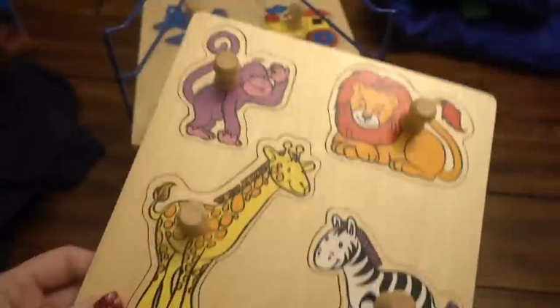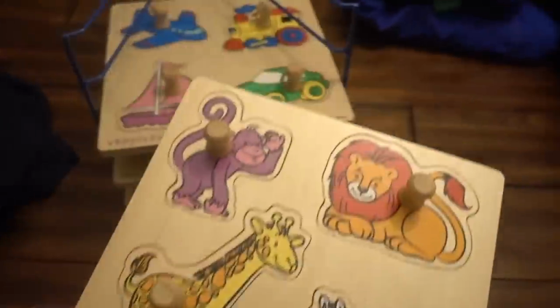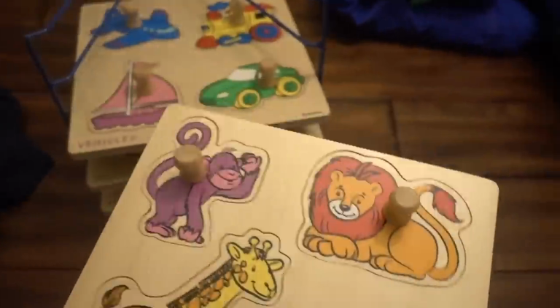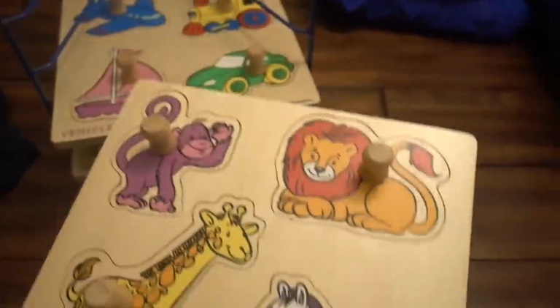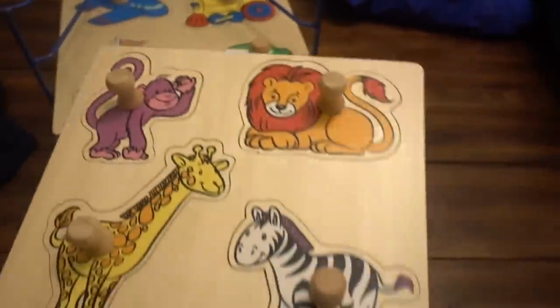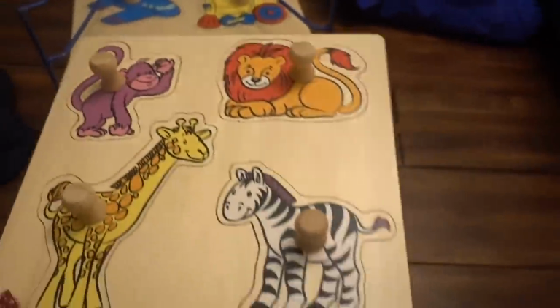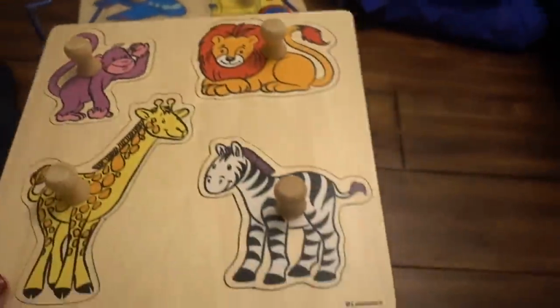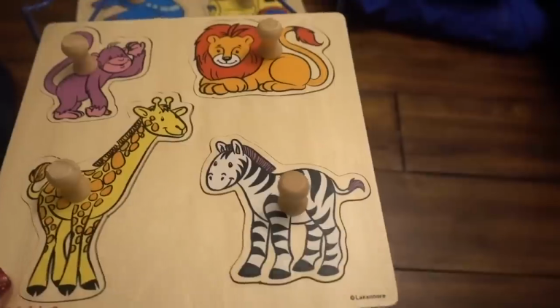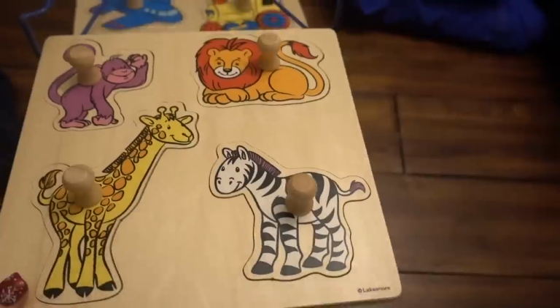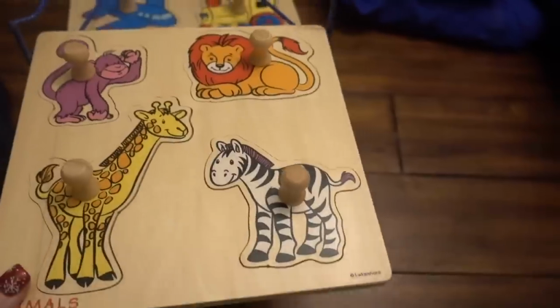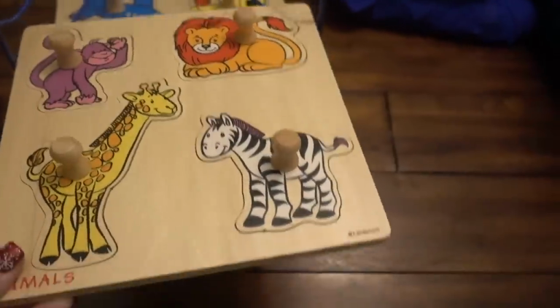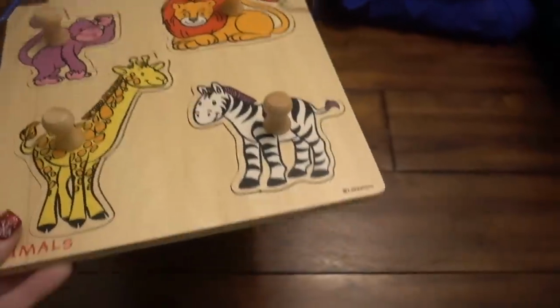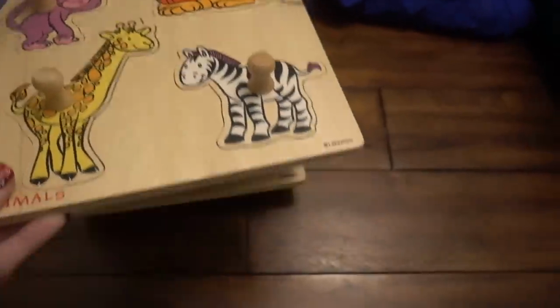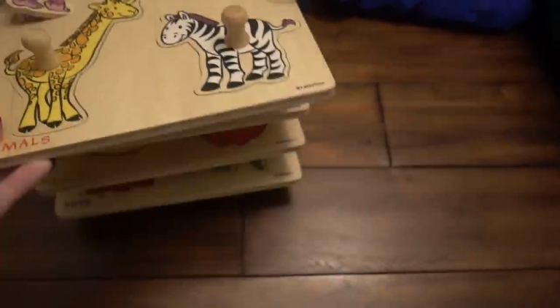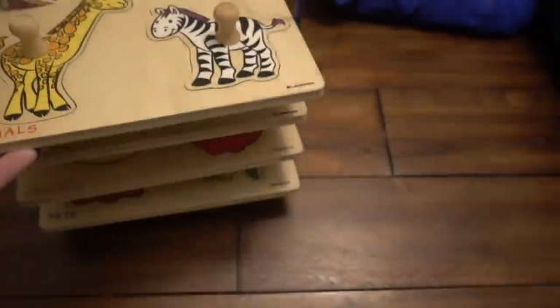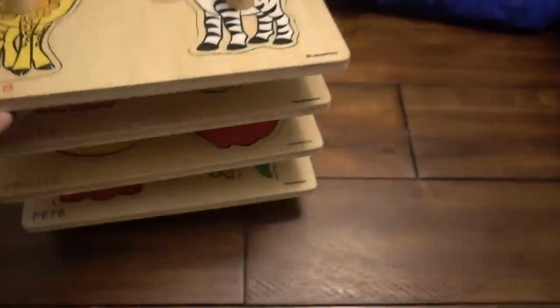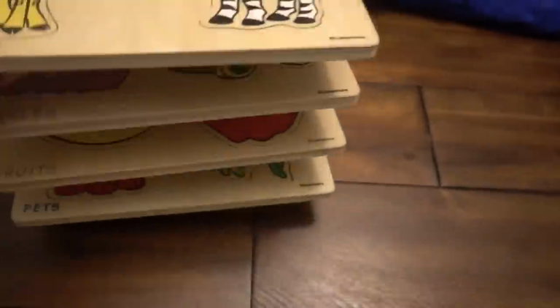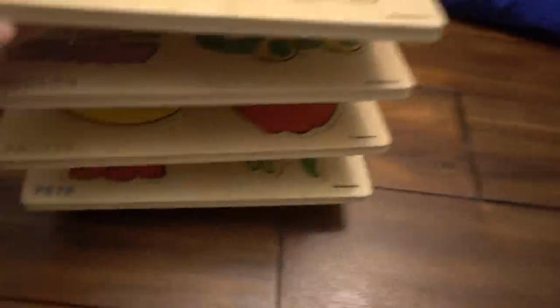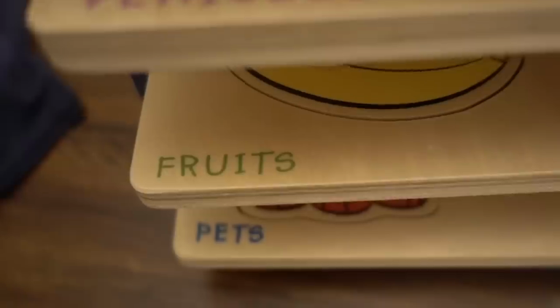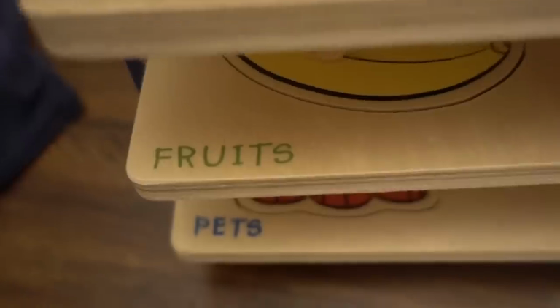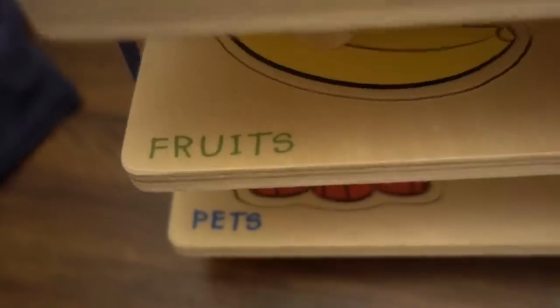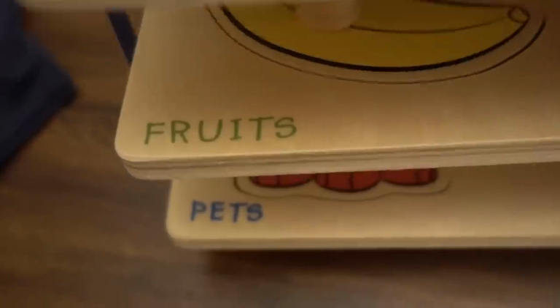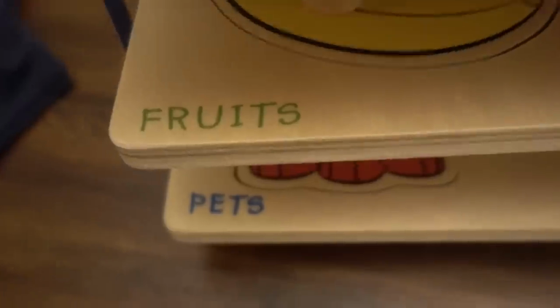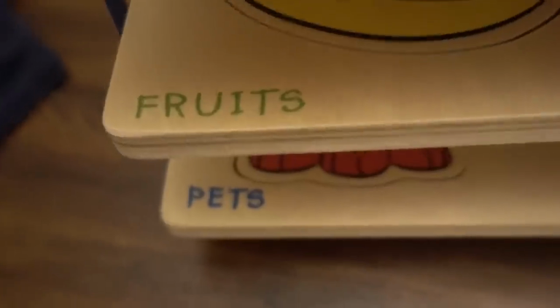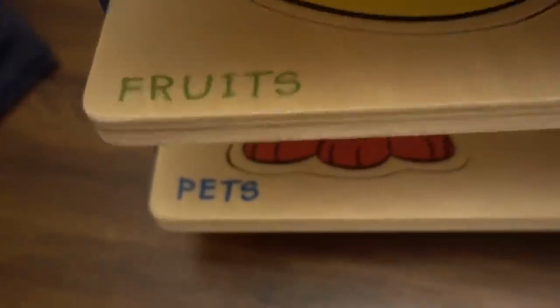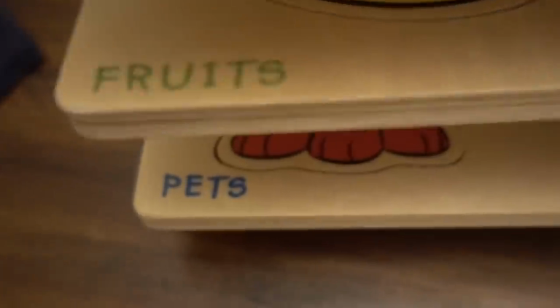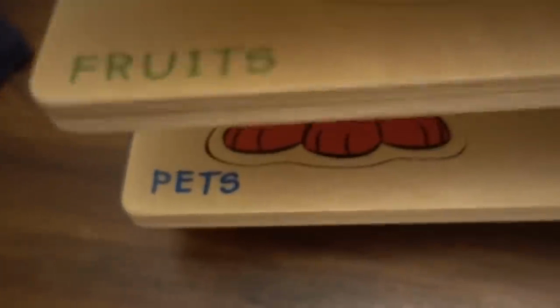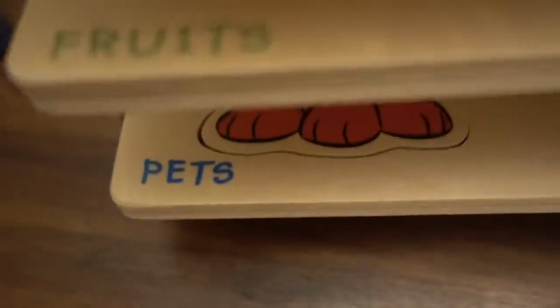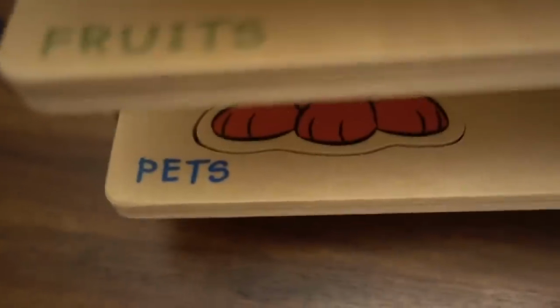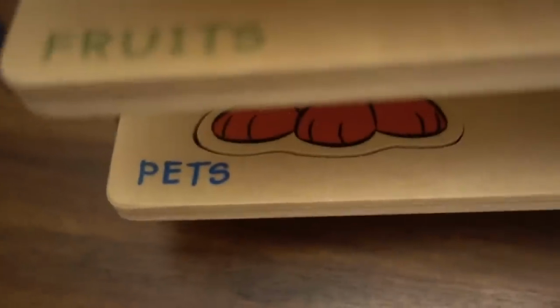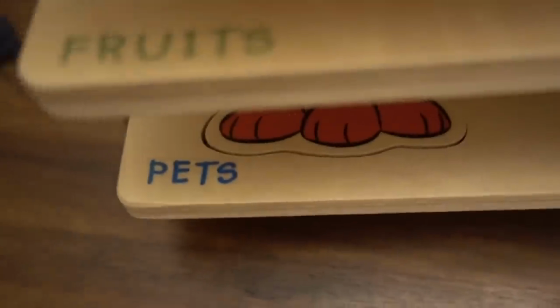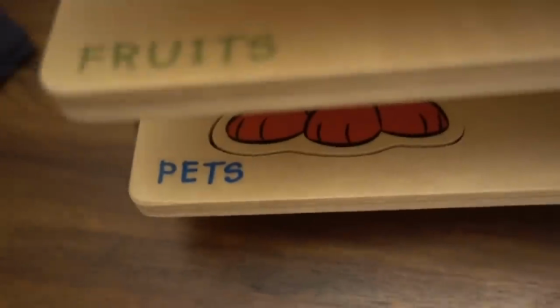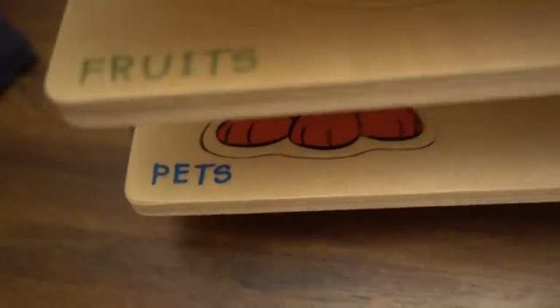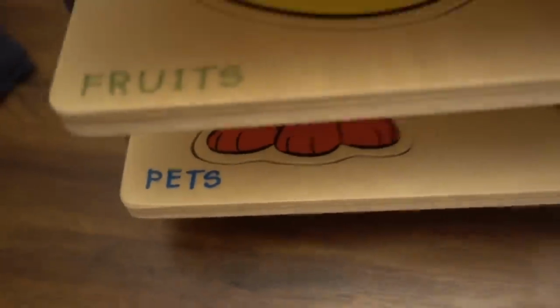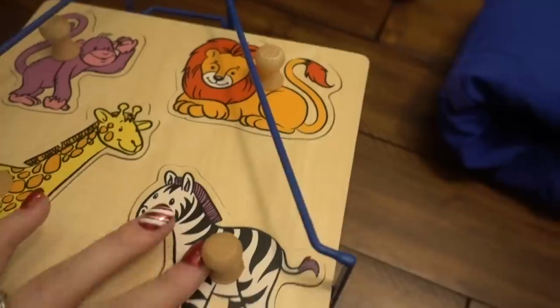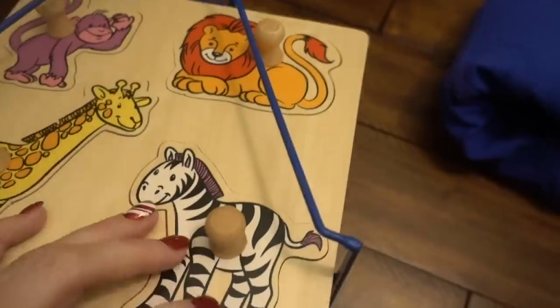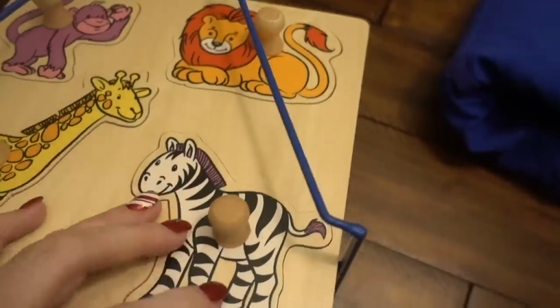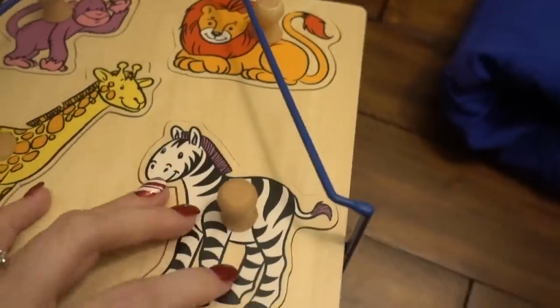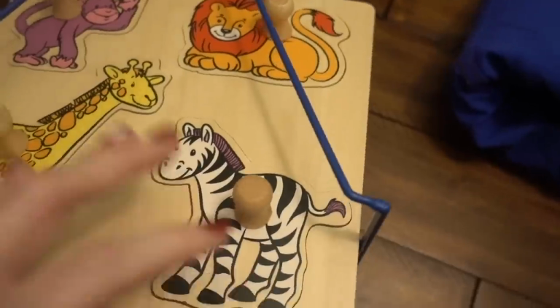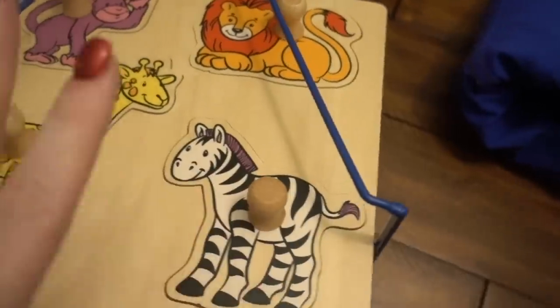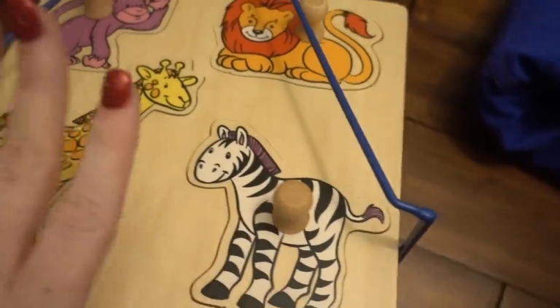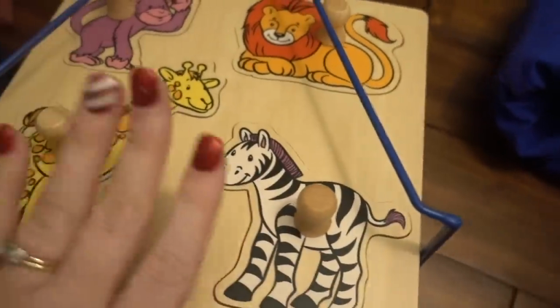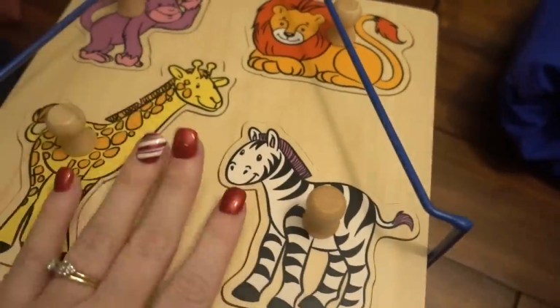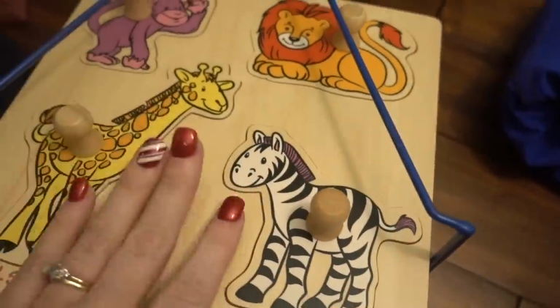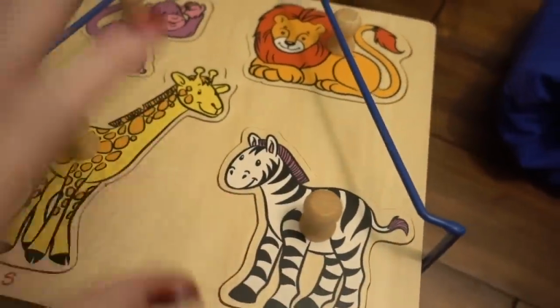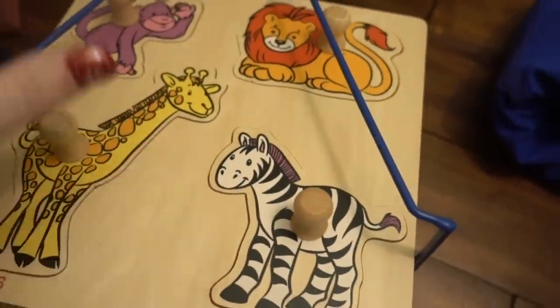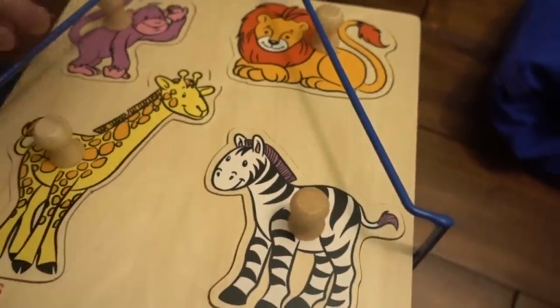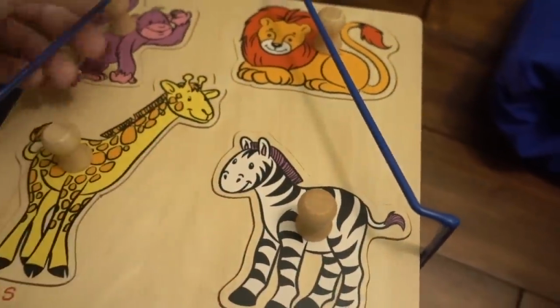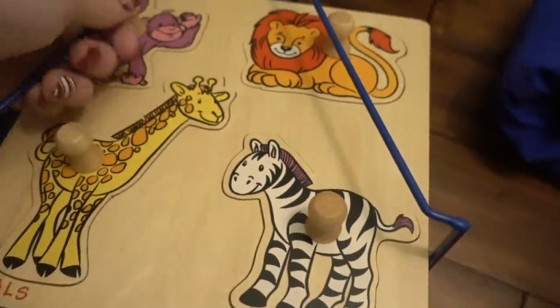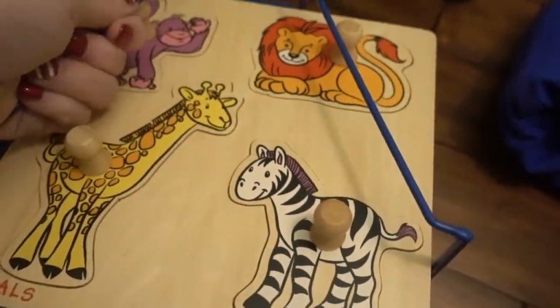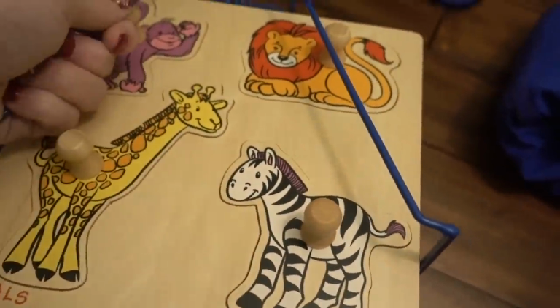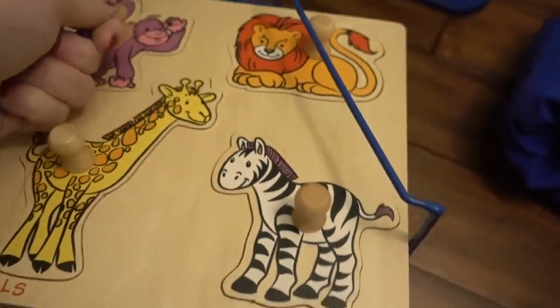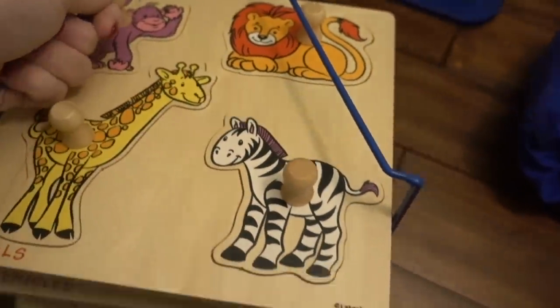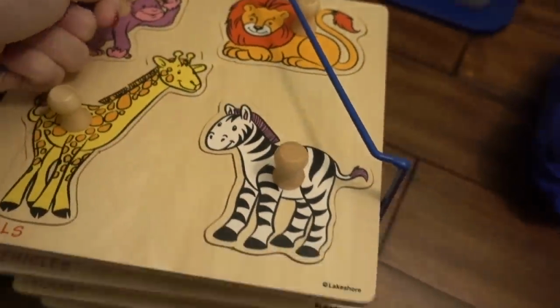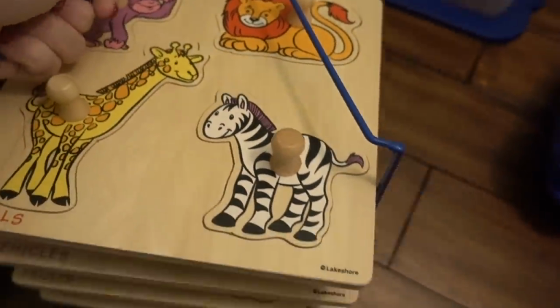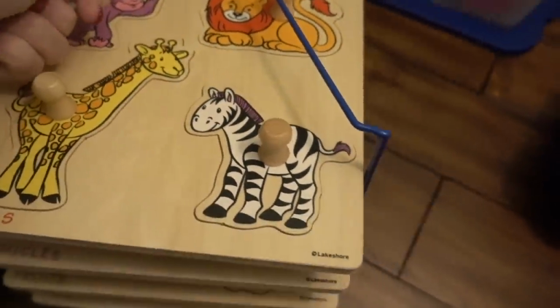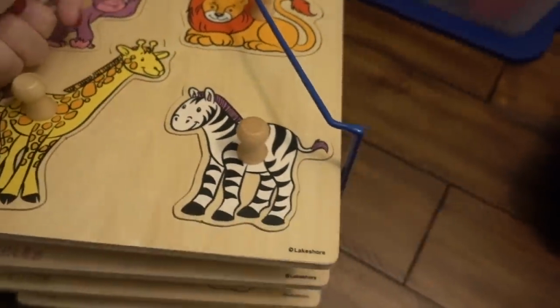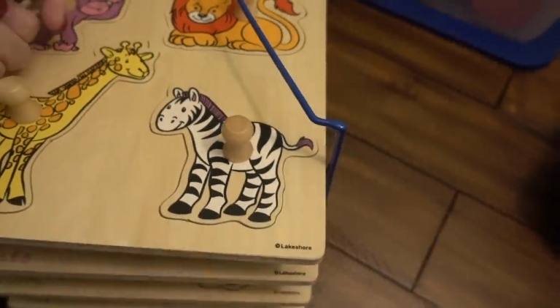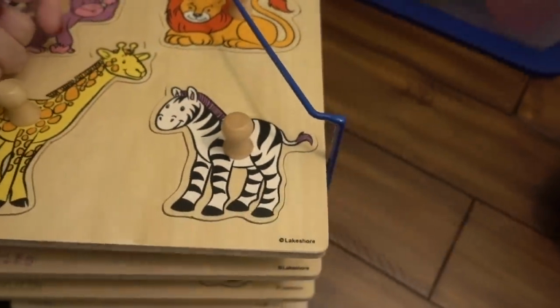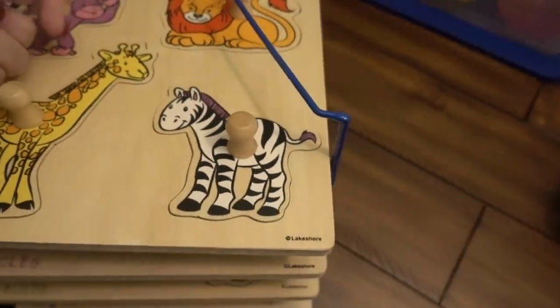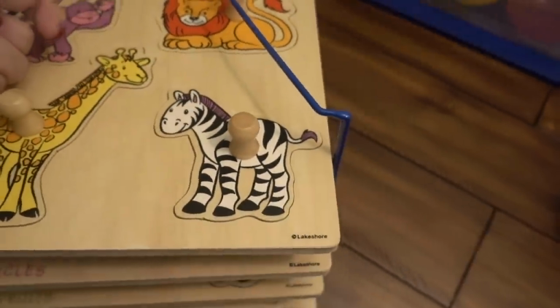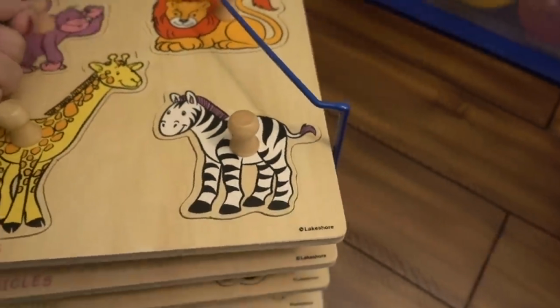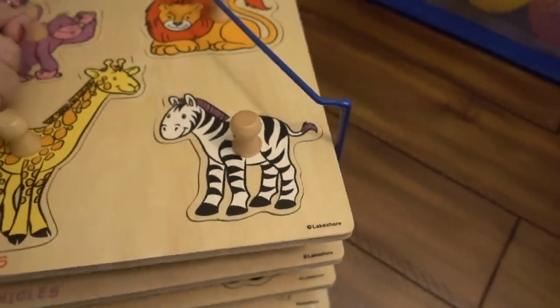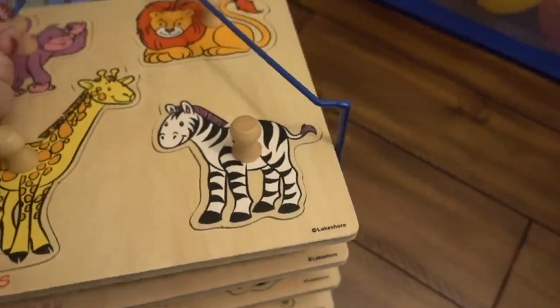It has animals, vehicles, fruits, and pets. Wooden puzzles just seem to last way longer in our house.